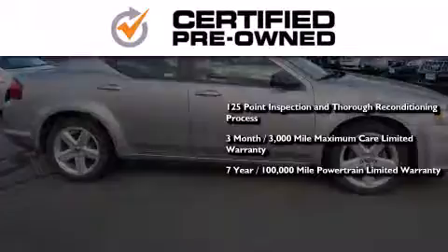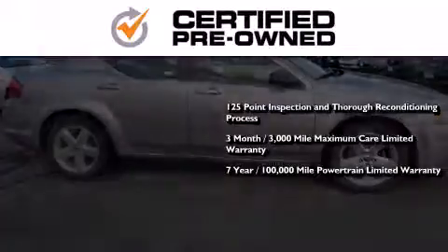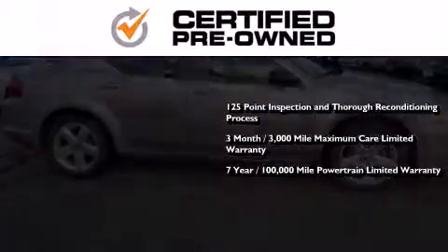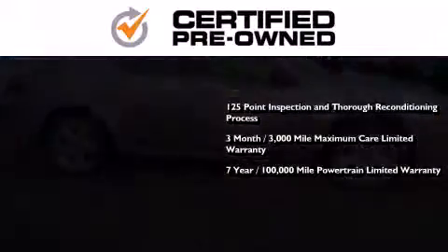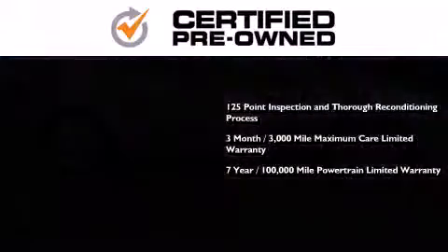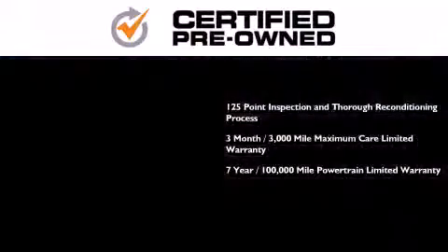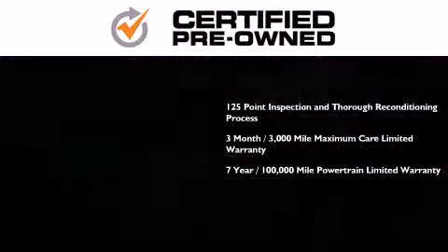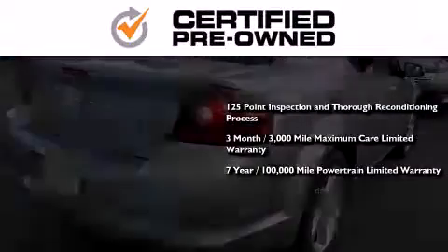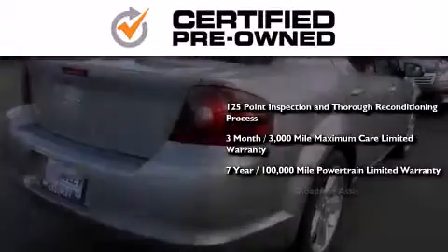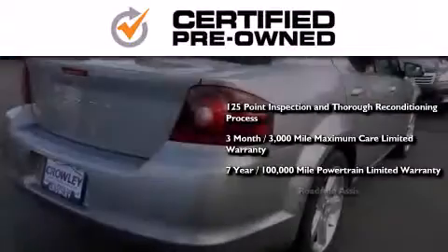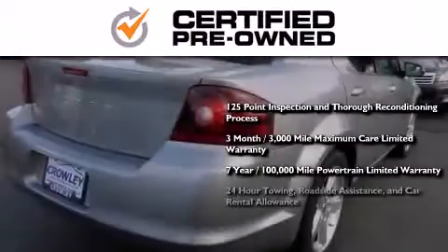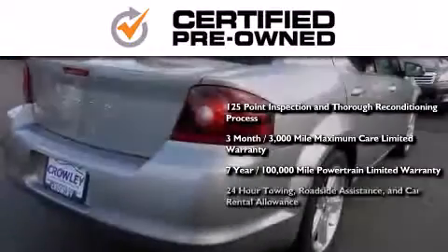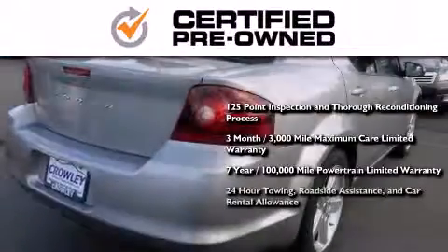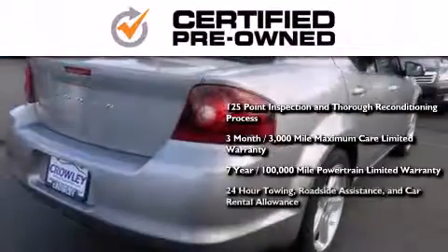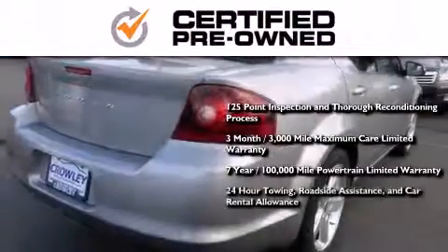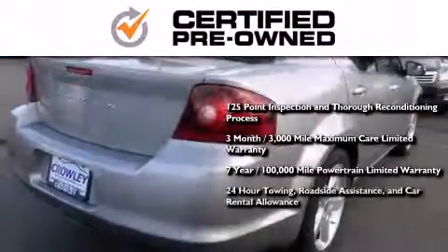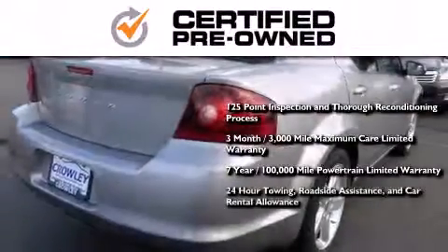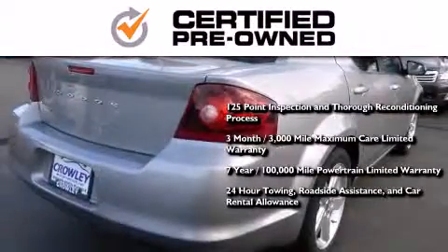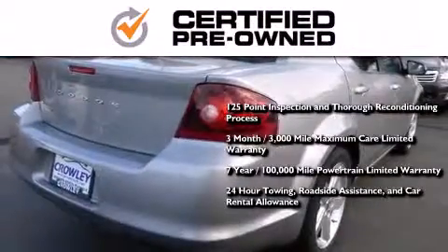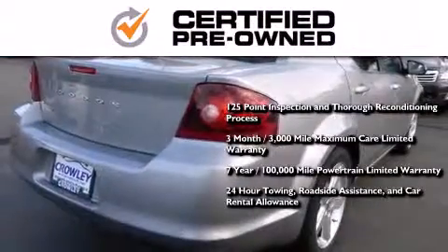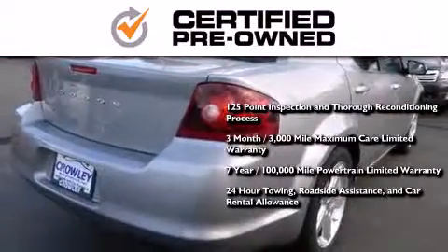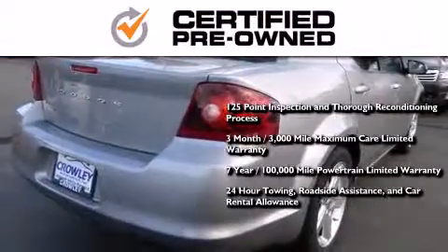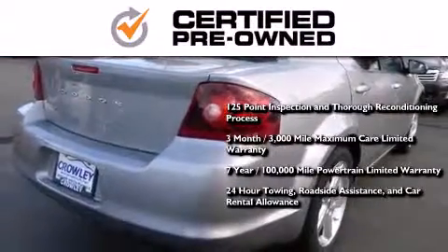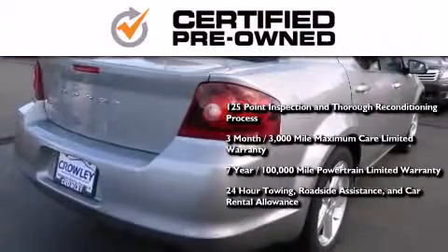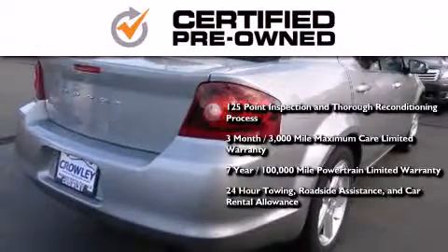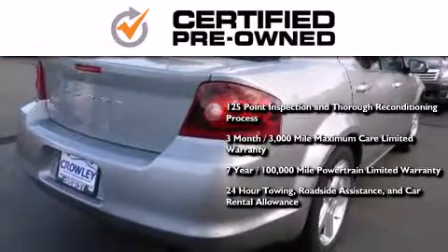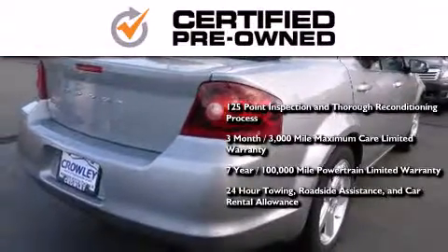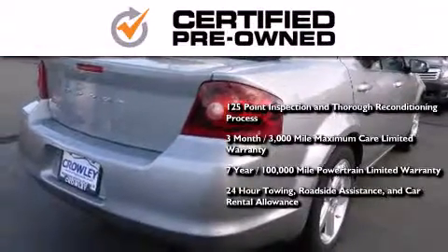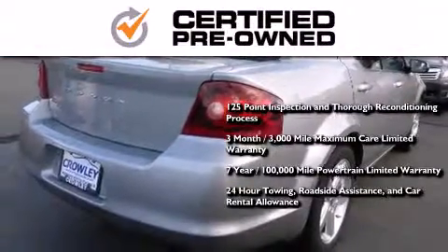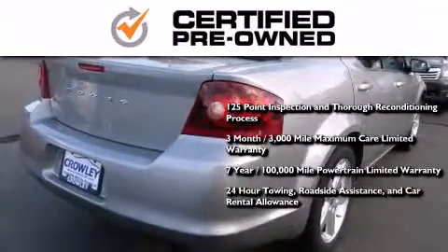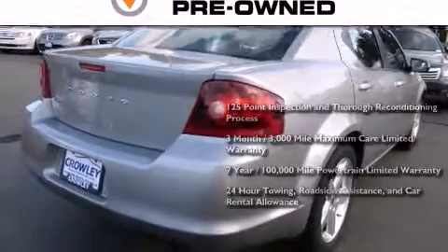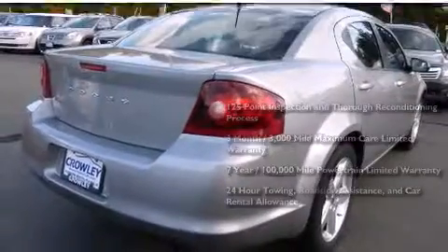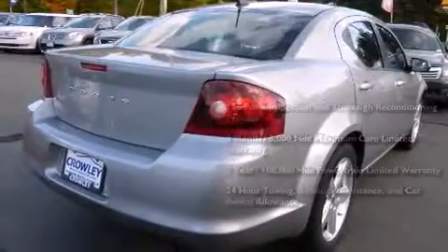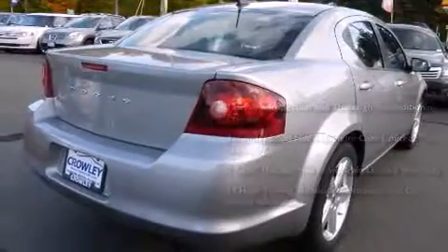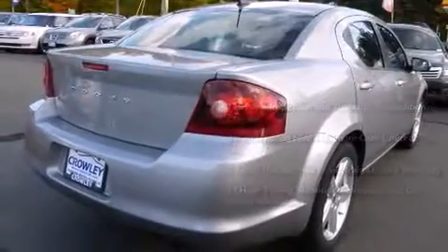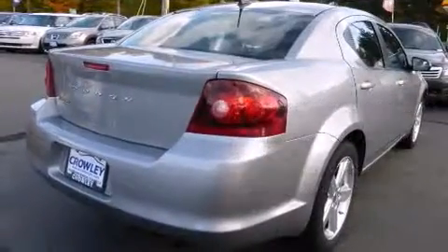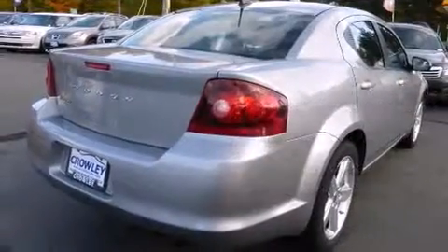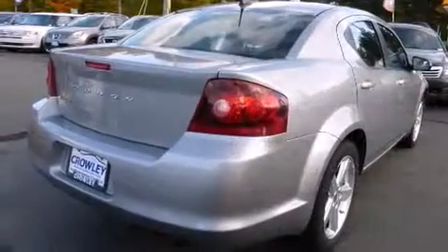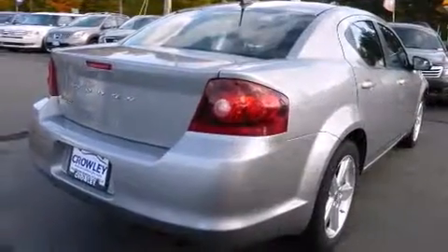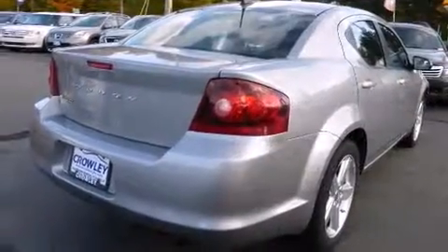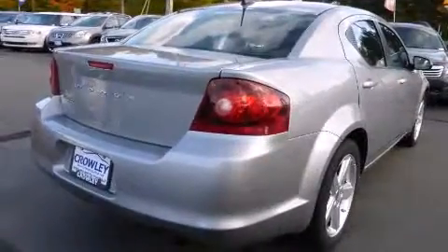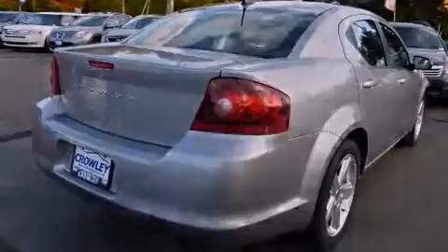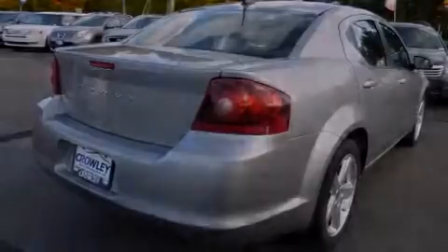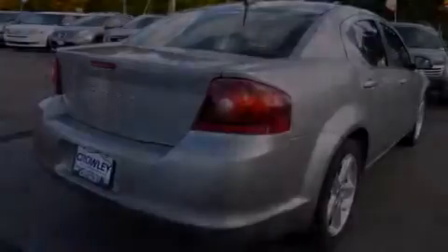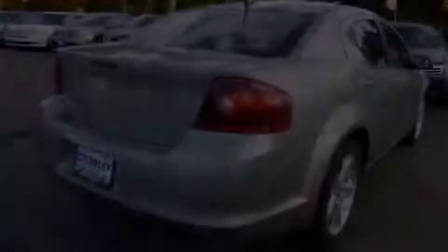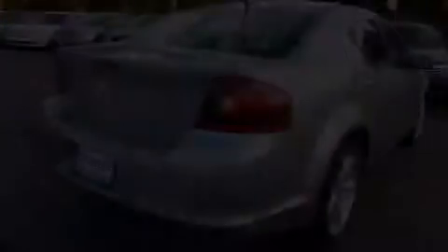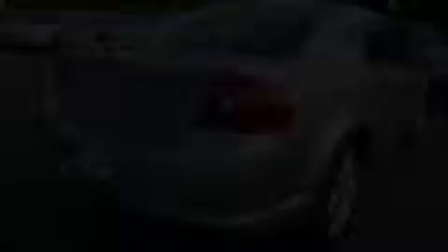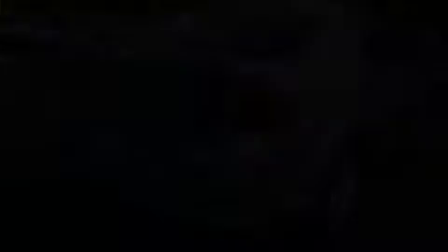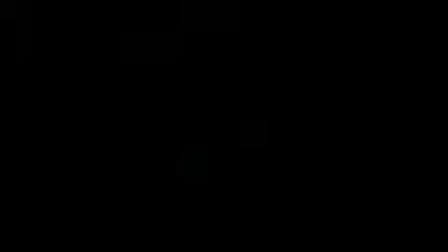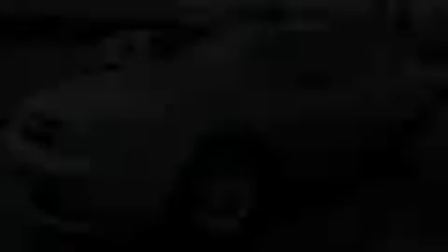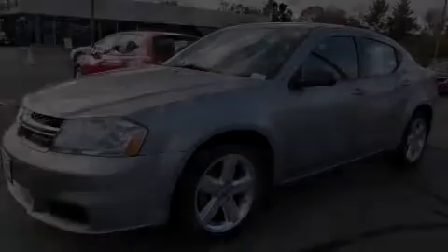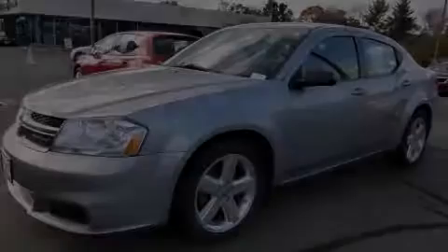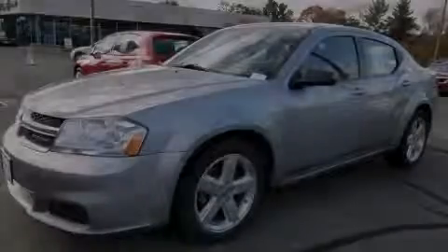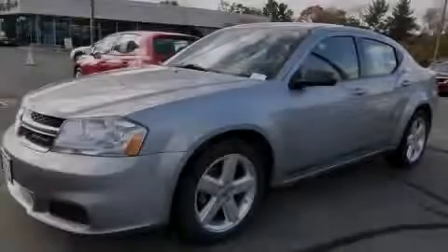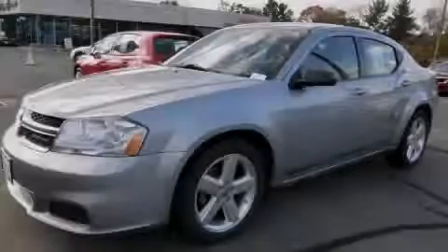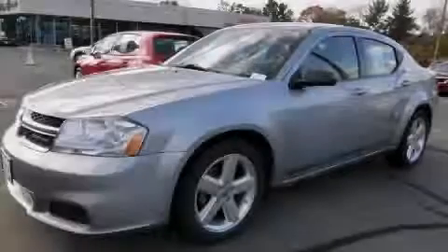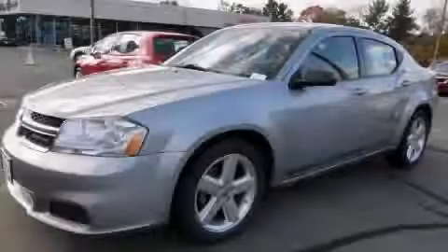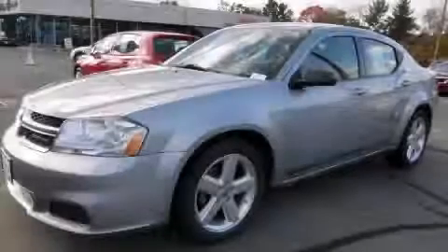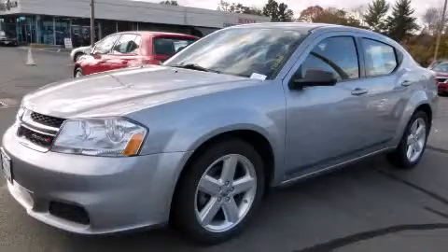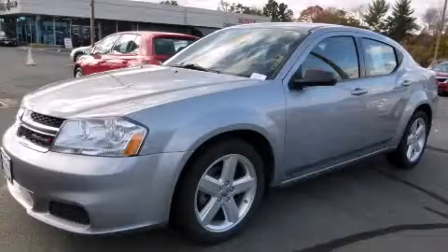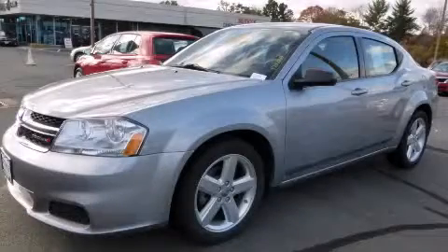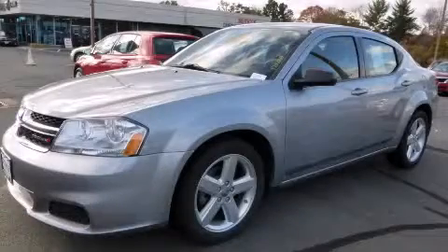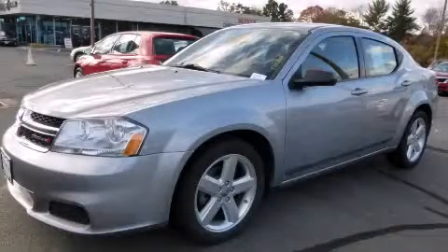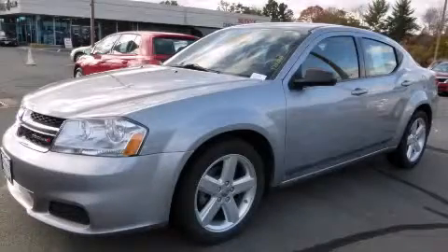24-hour towing, roadside assistance, and car rental allowance. Stop by today and test drive this automobile for yourself.